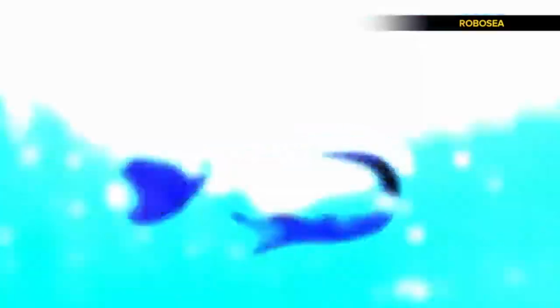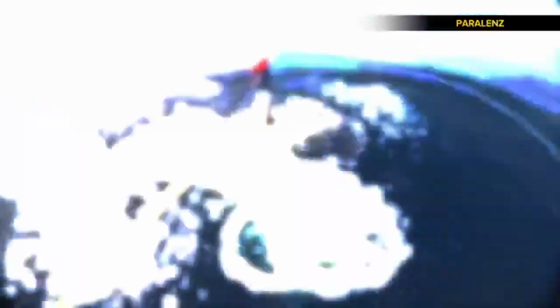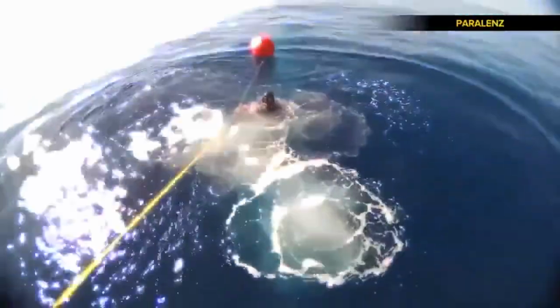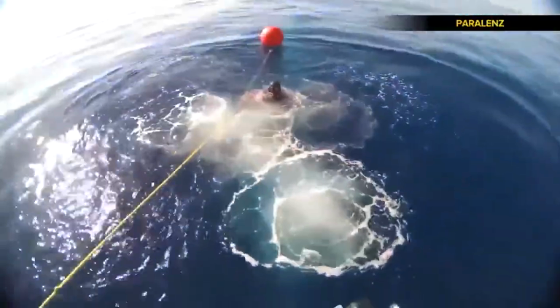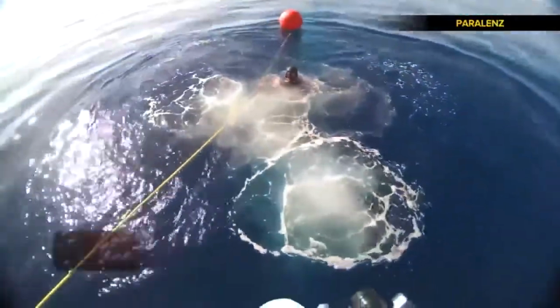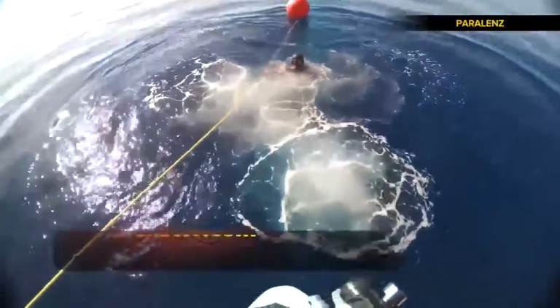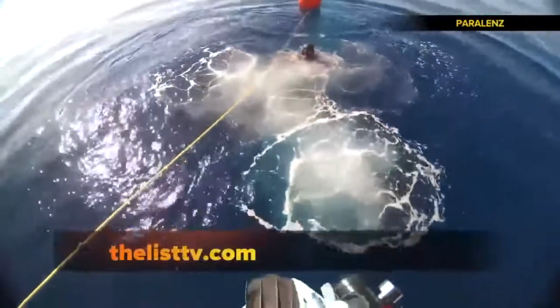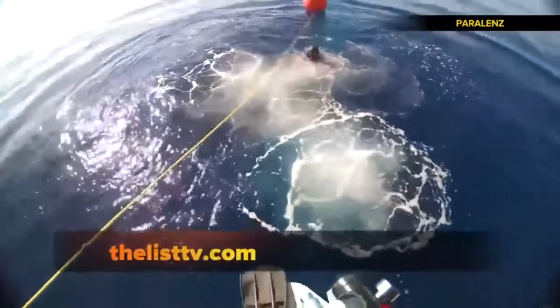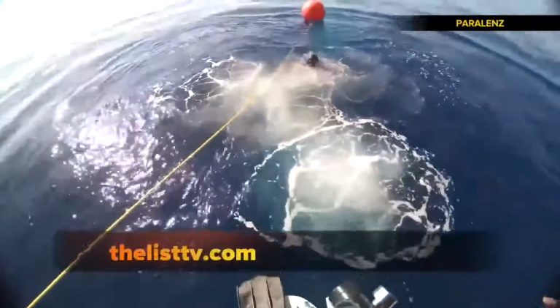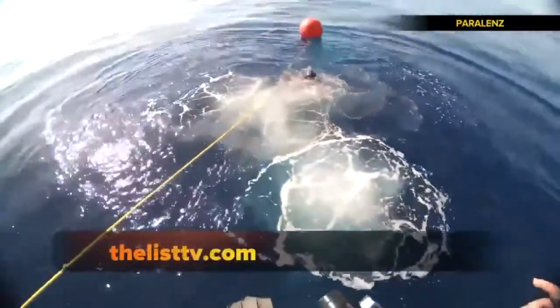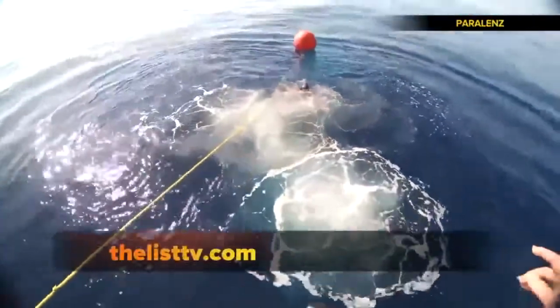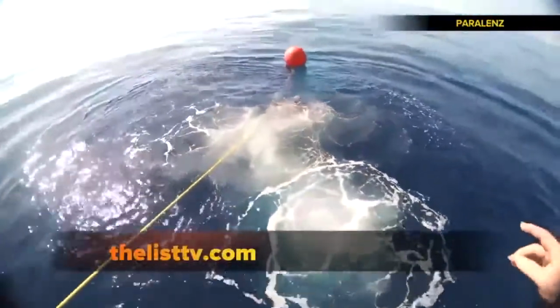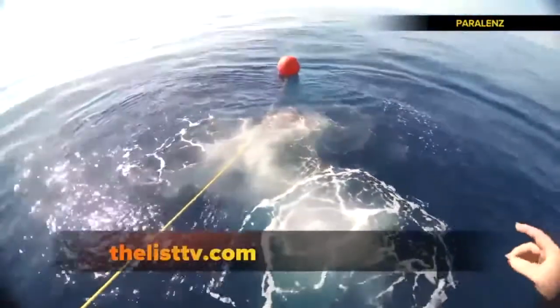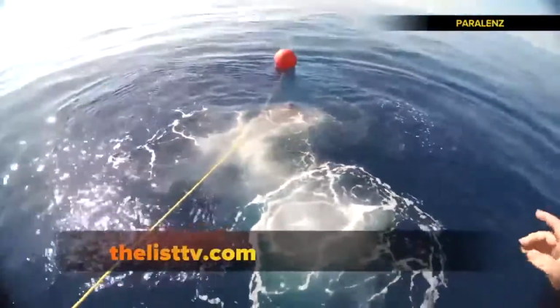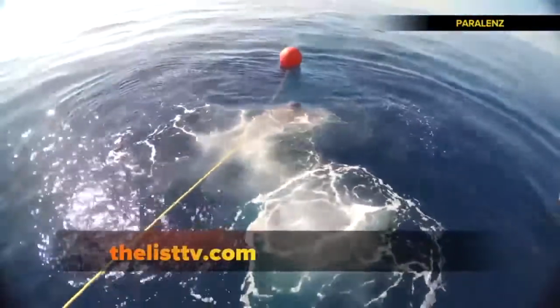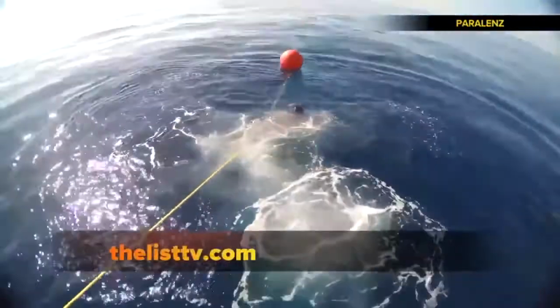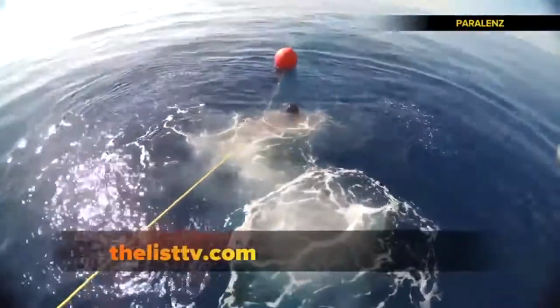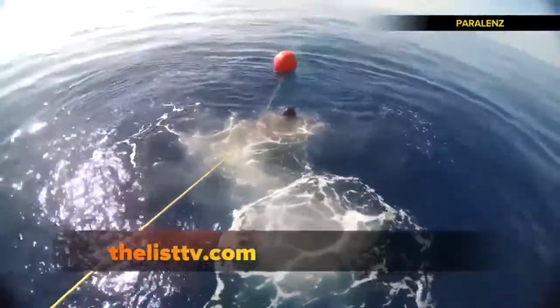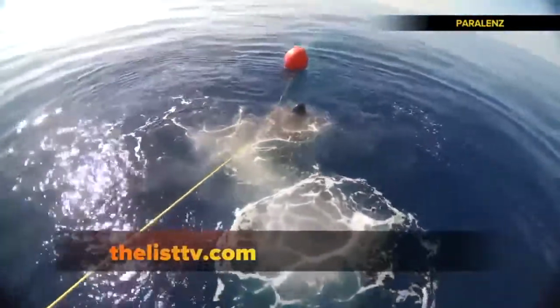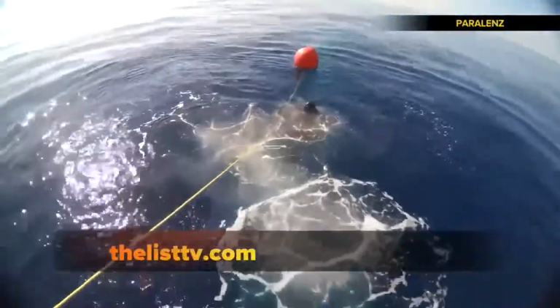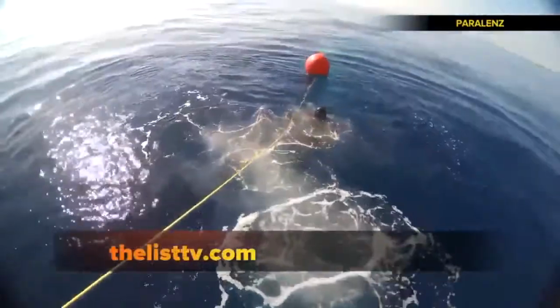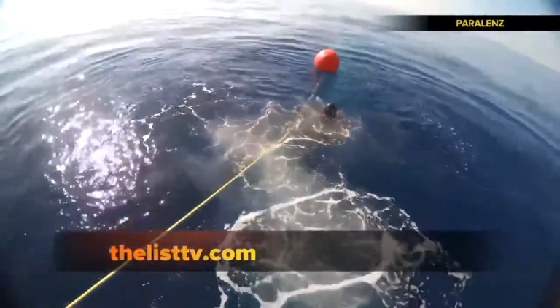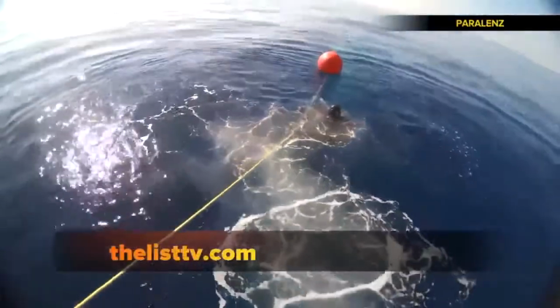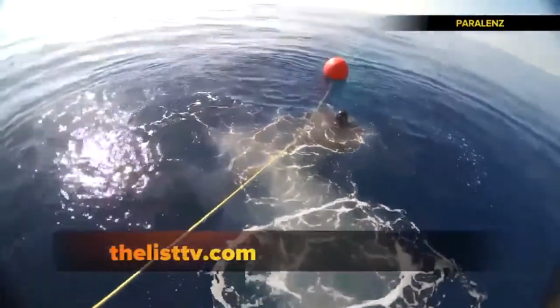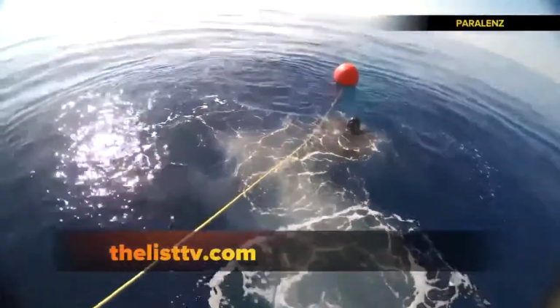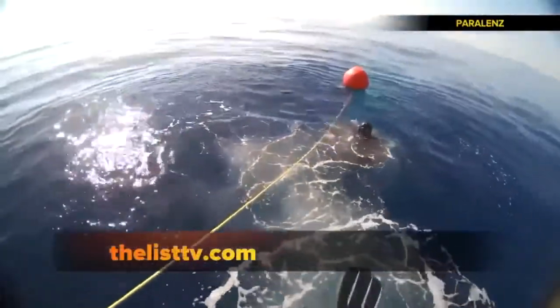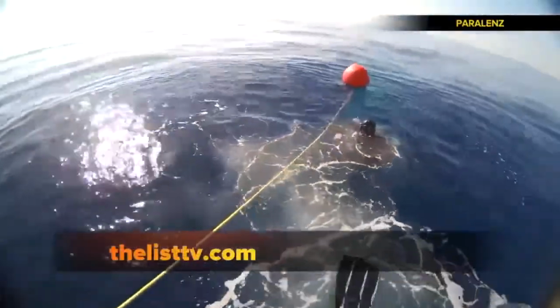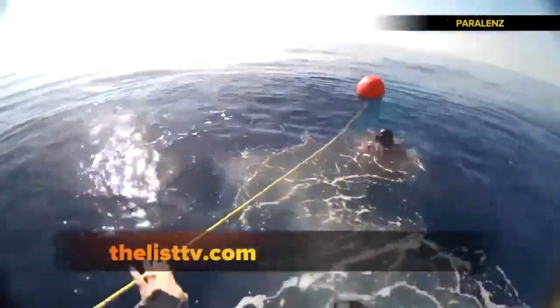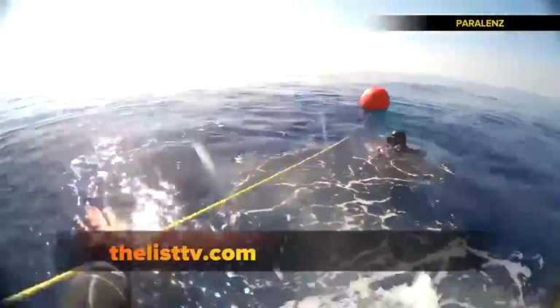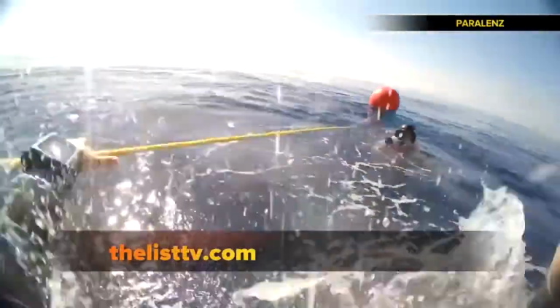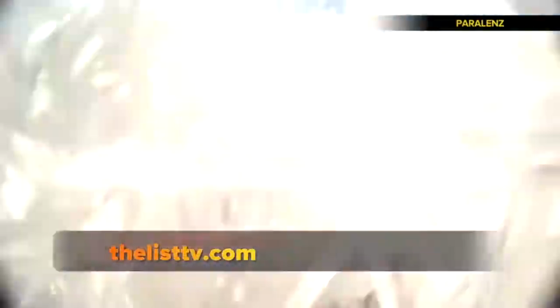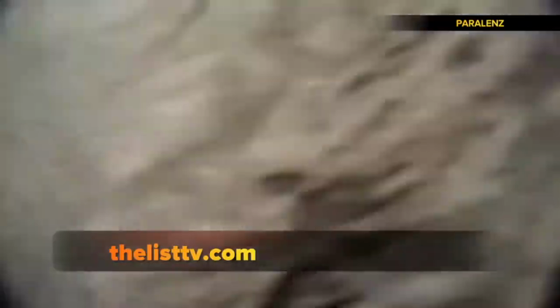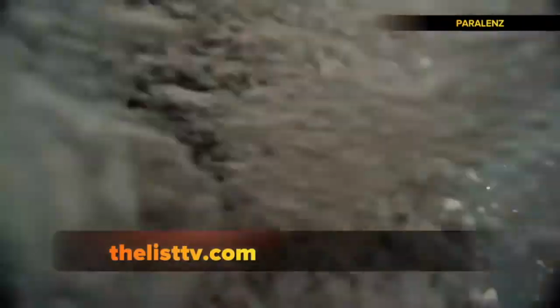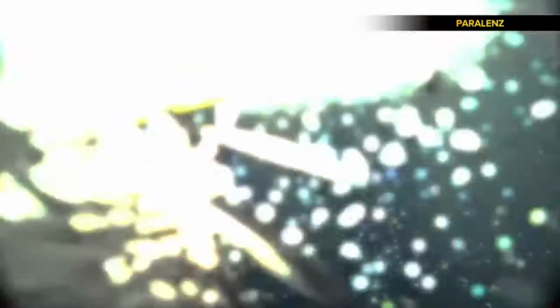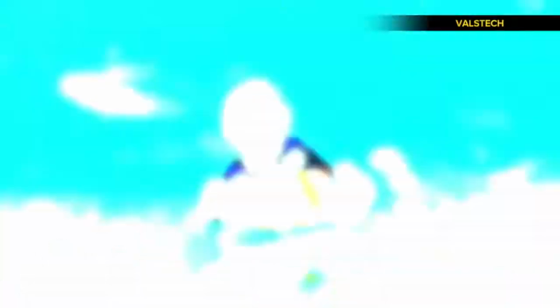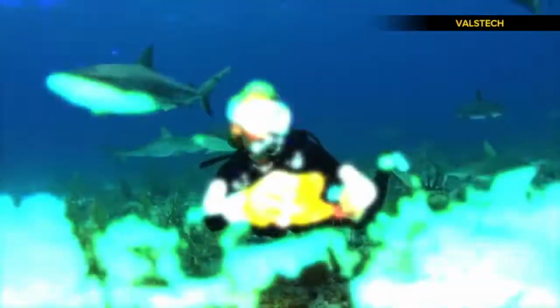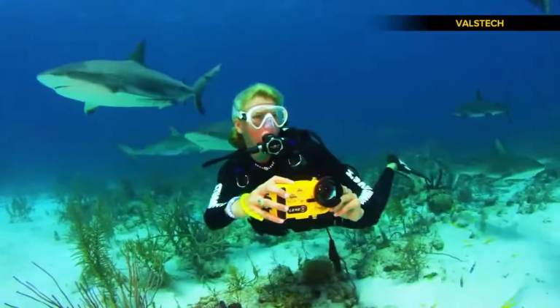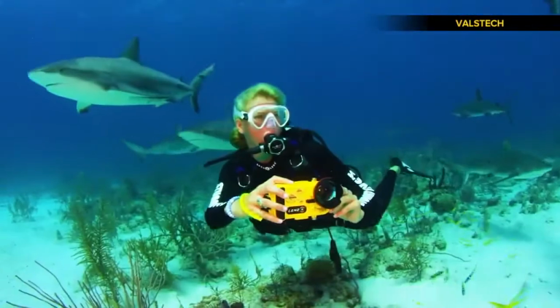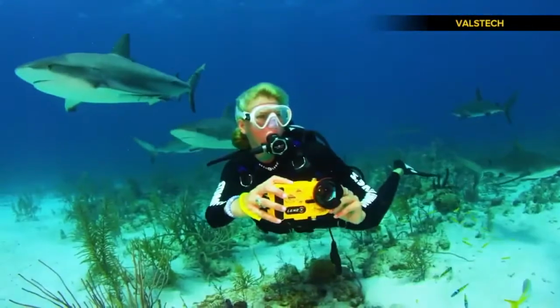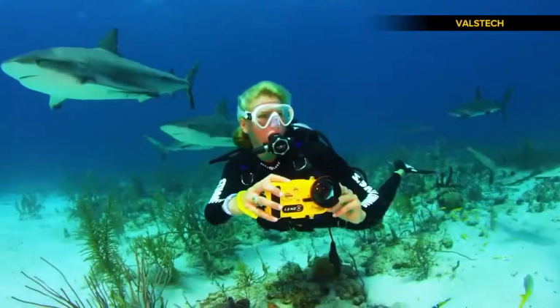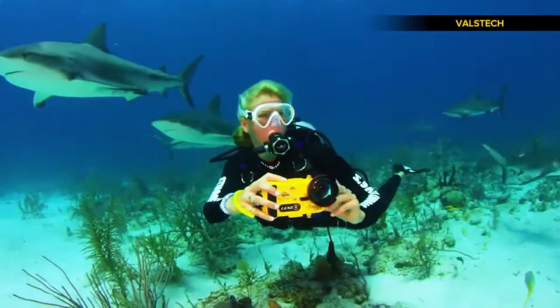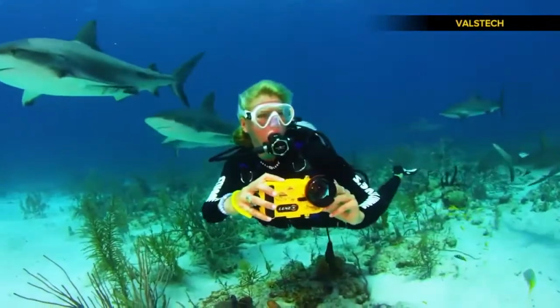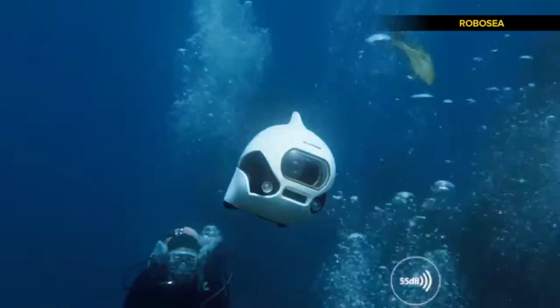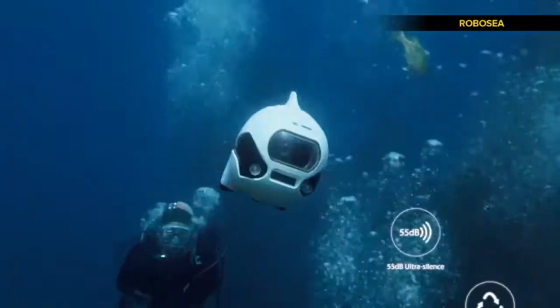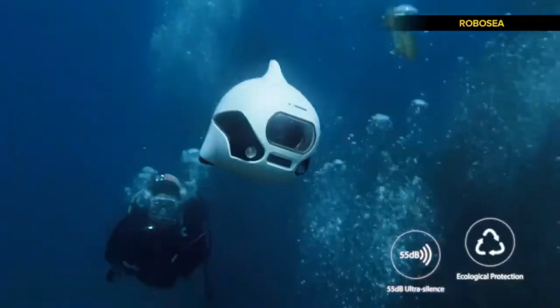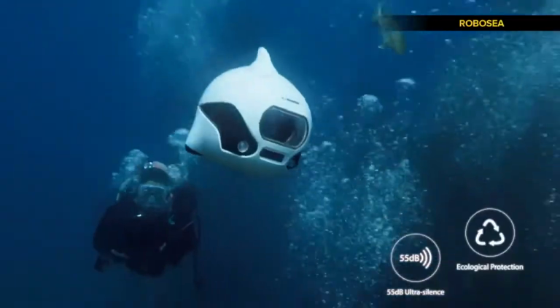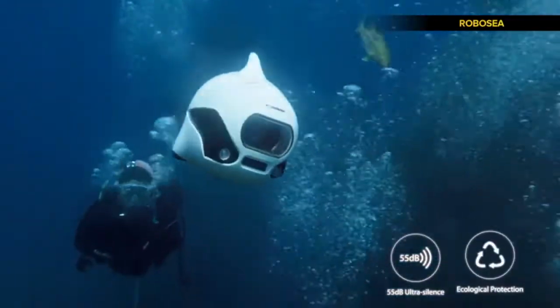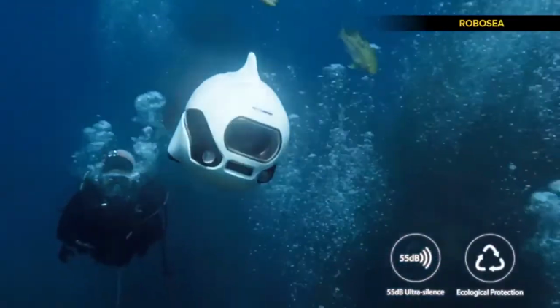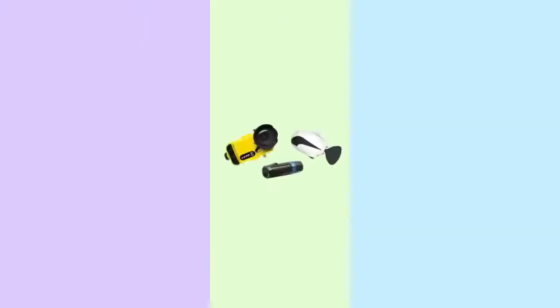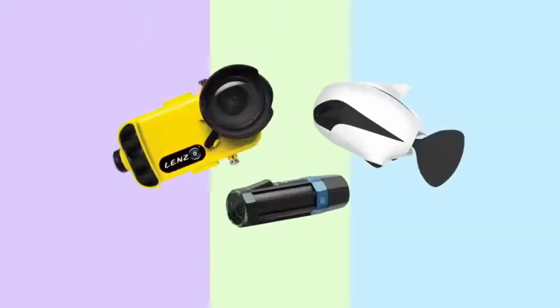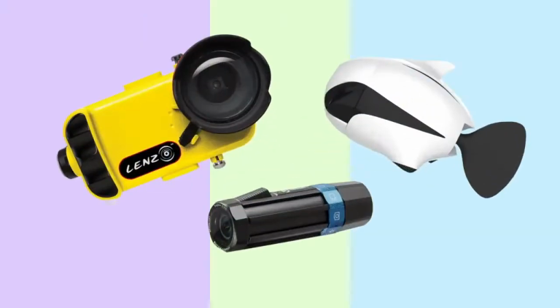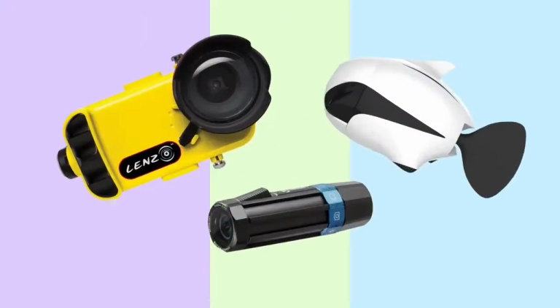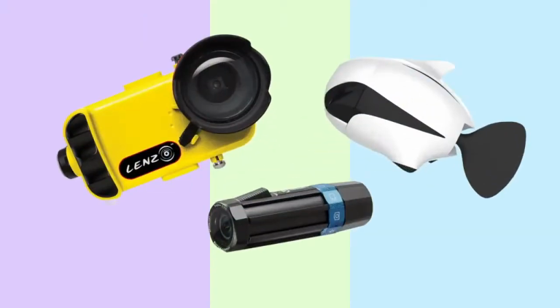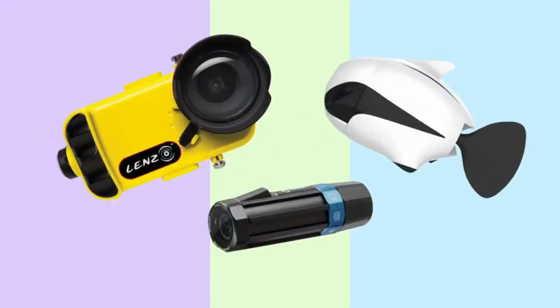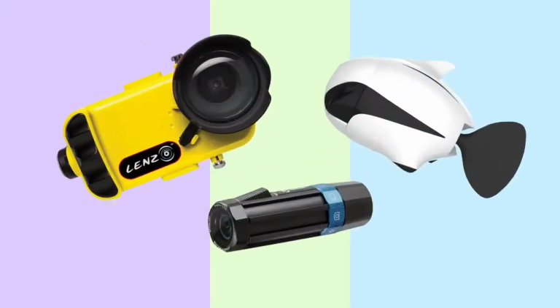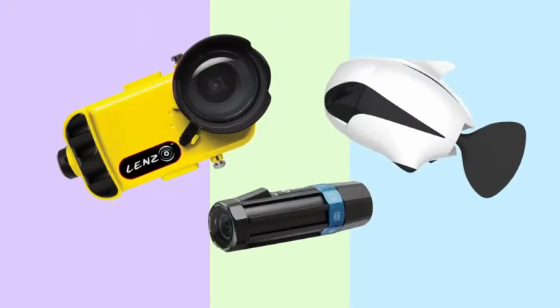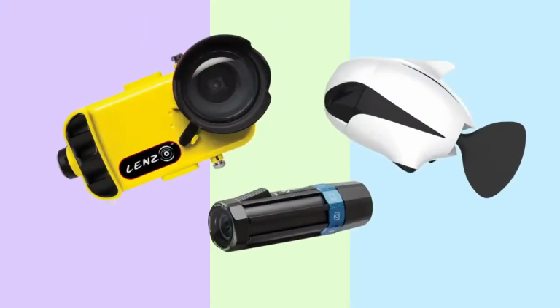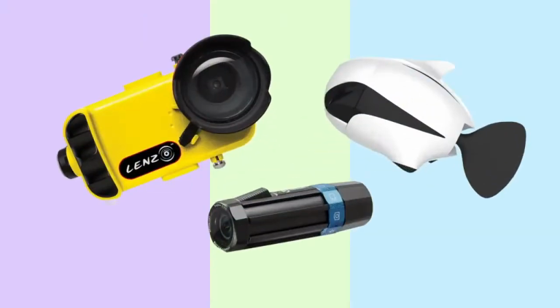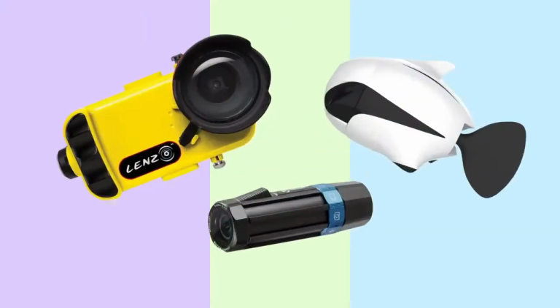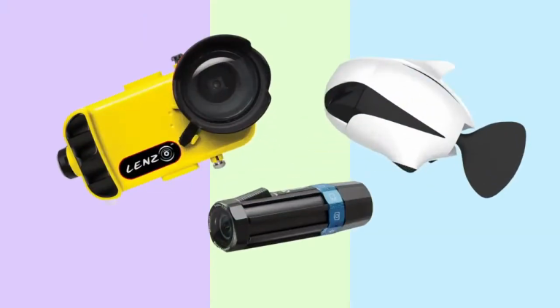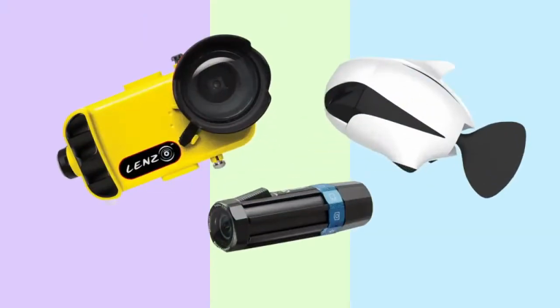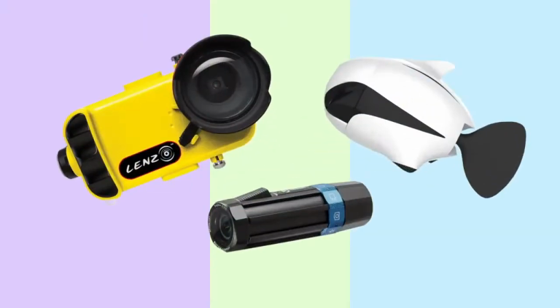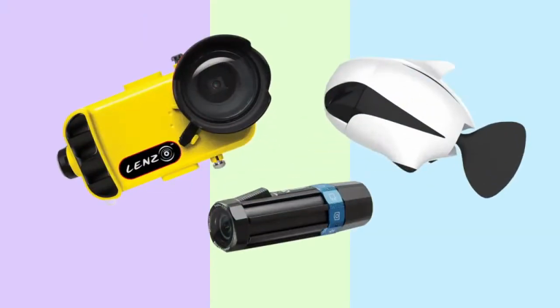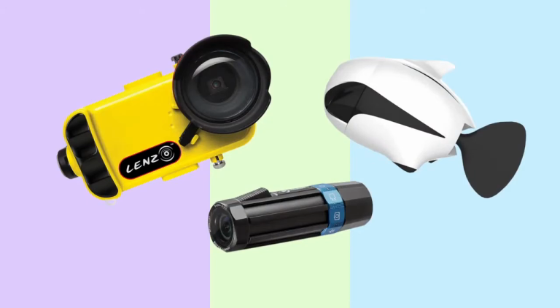For all the info on these products, head on over to thelisttv.com — under the sea photography on our tech list.